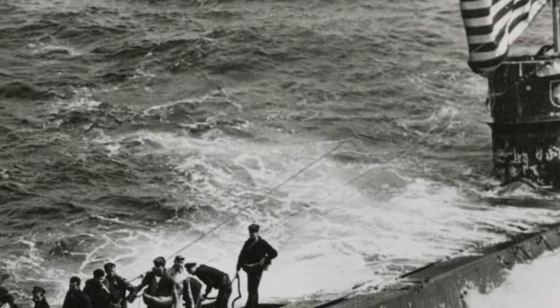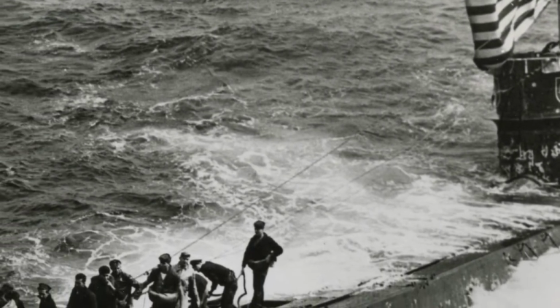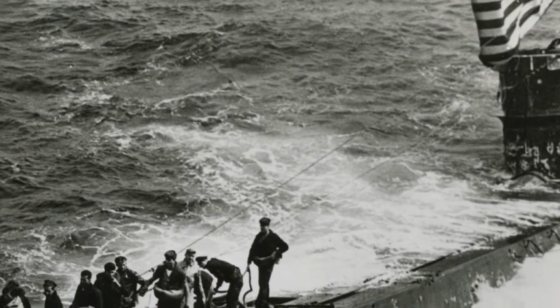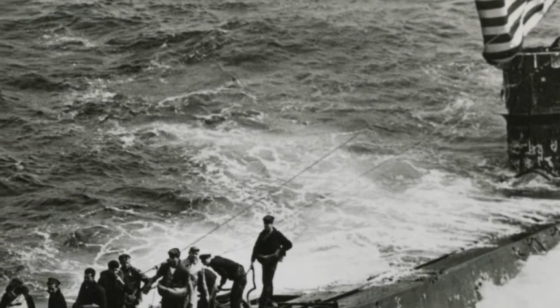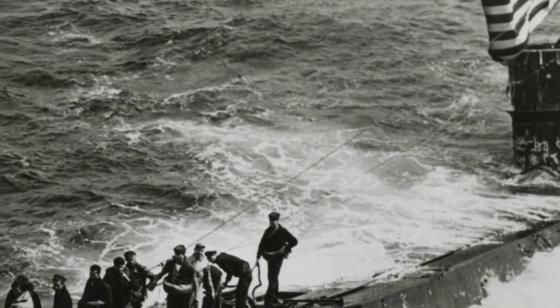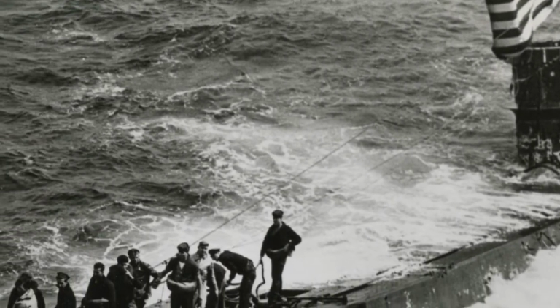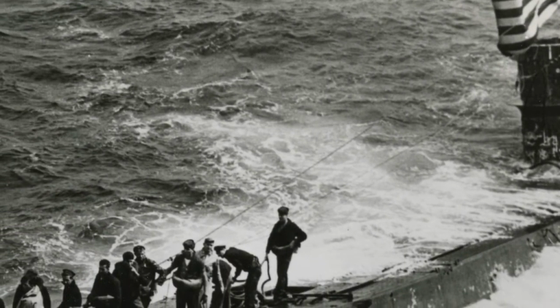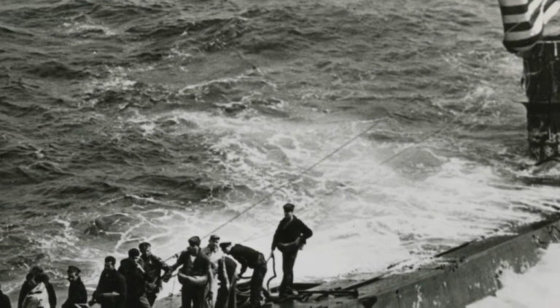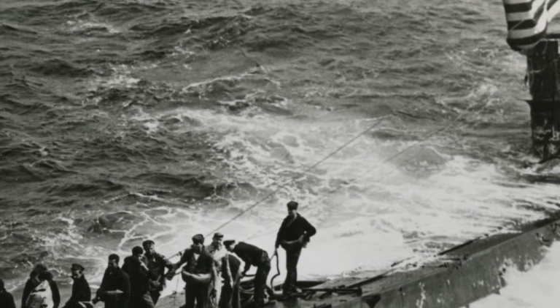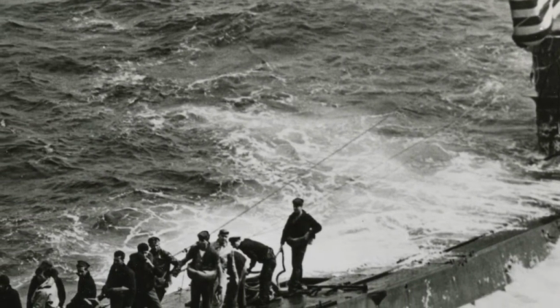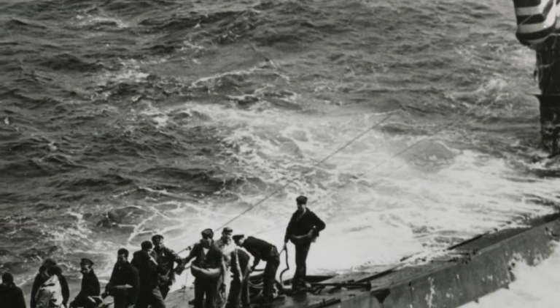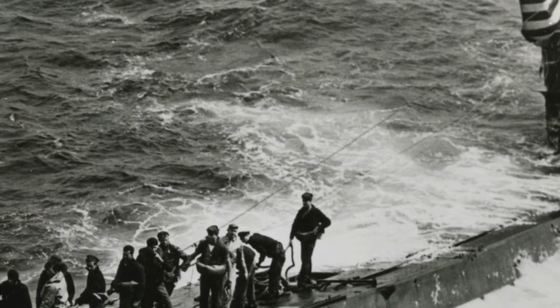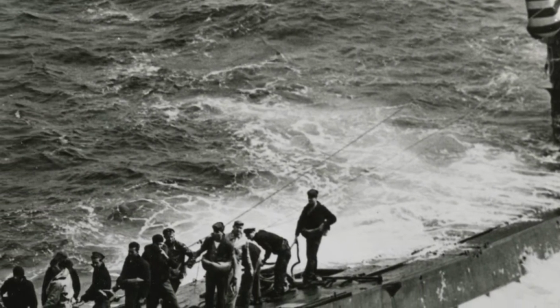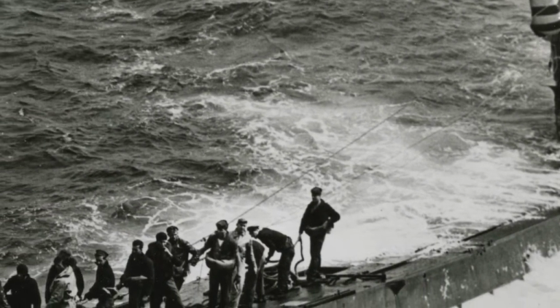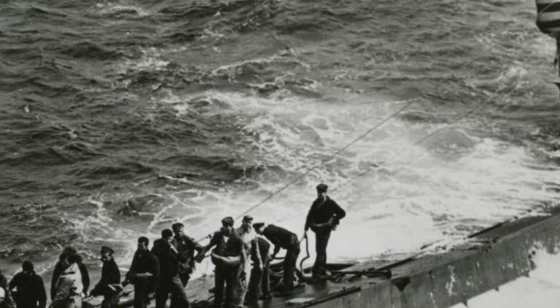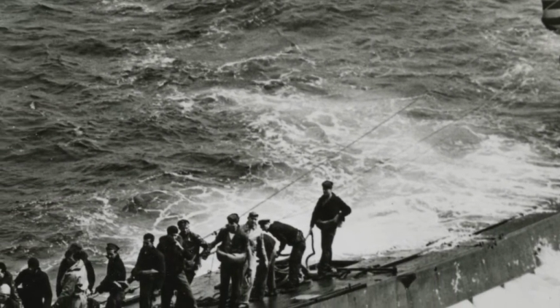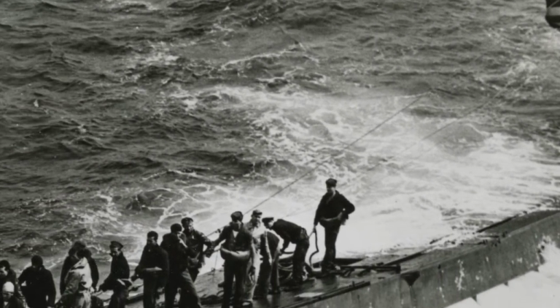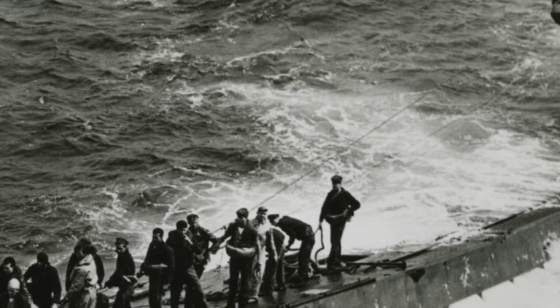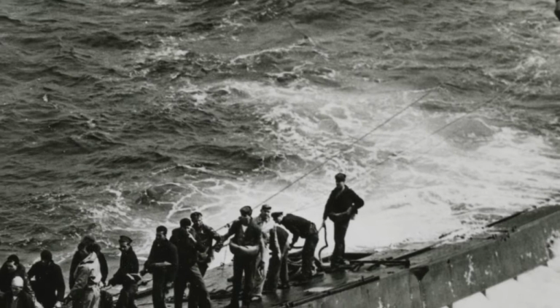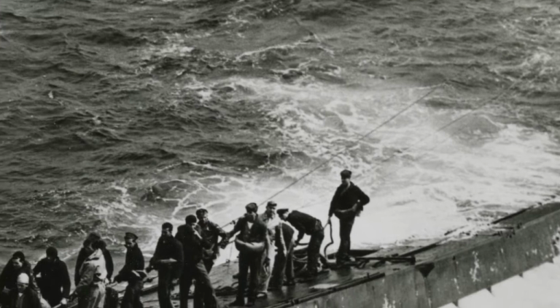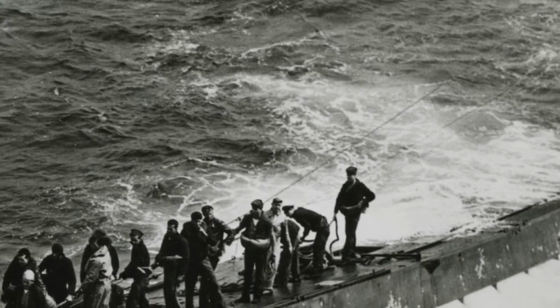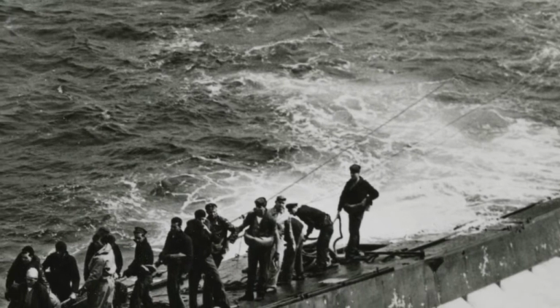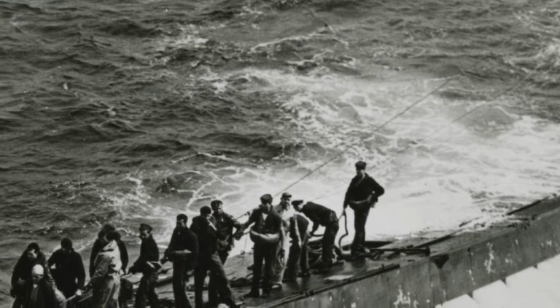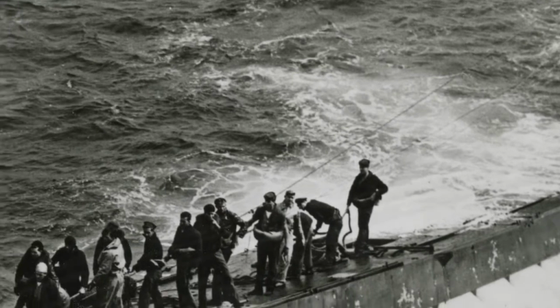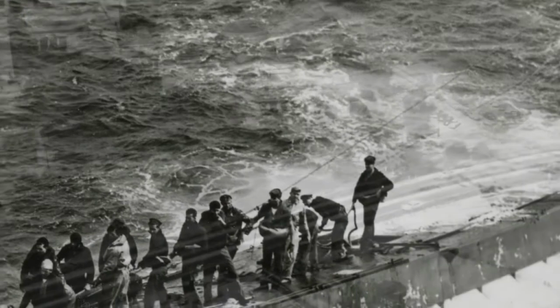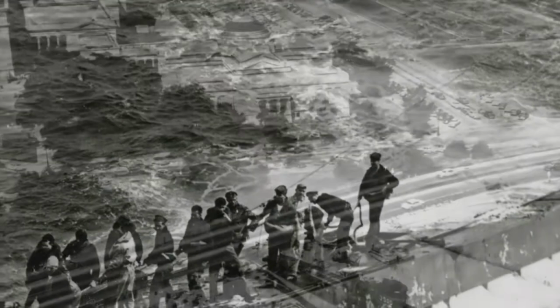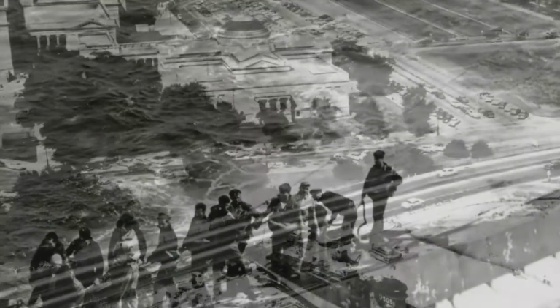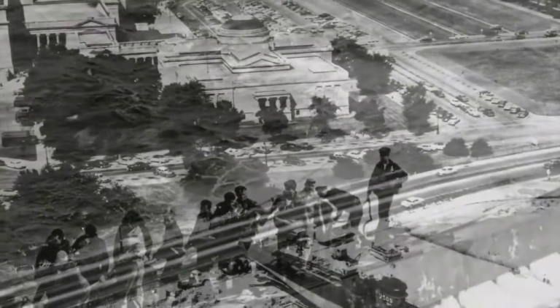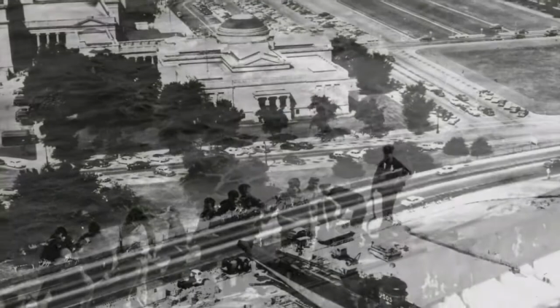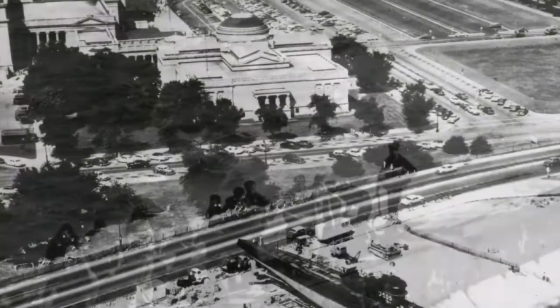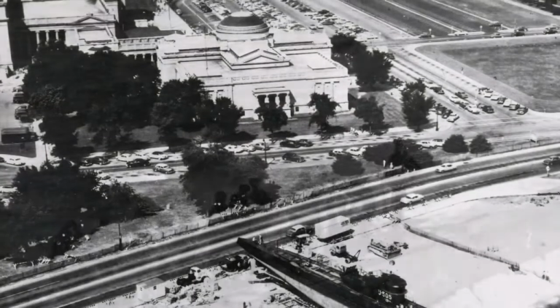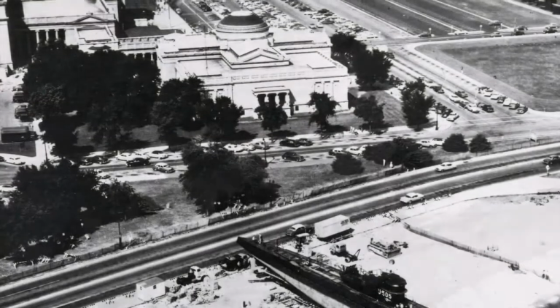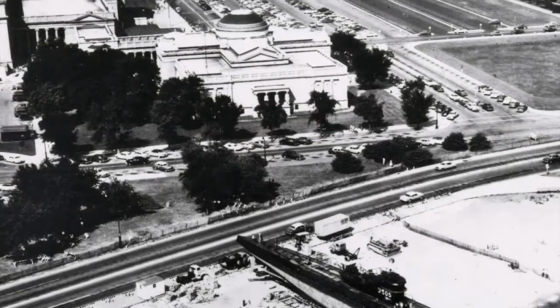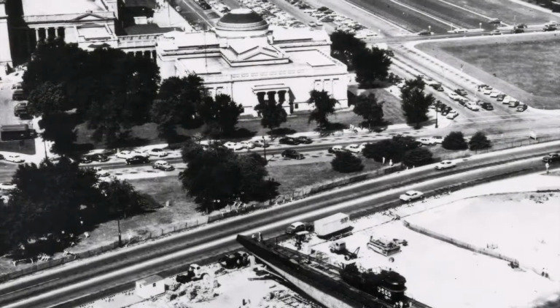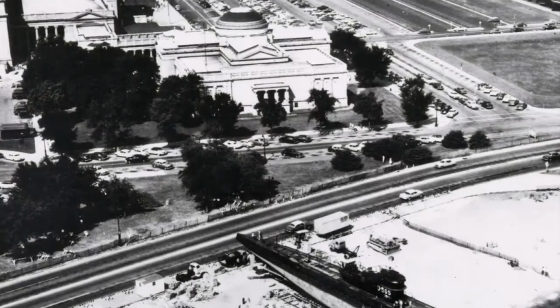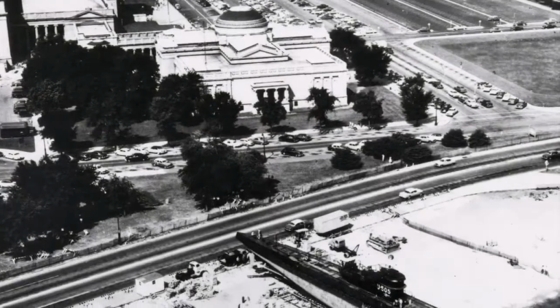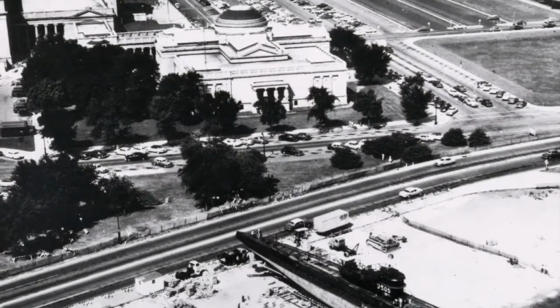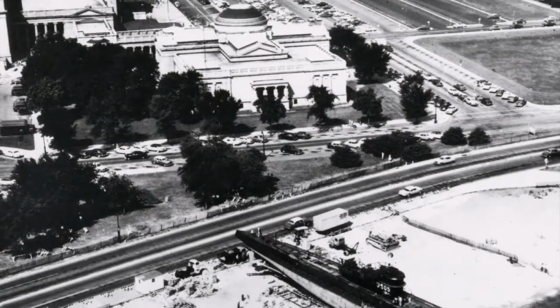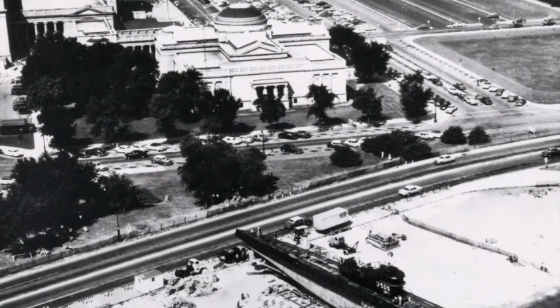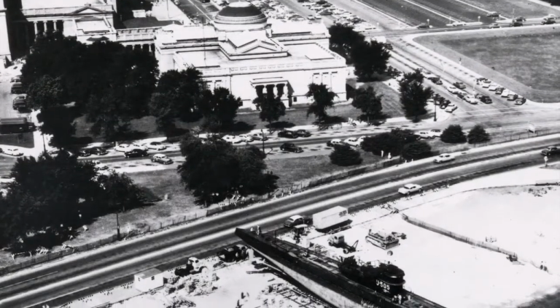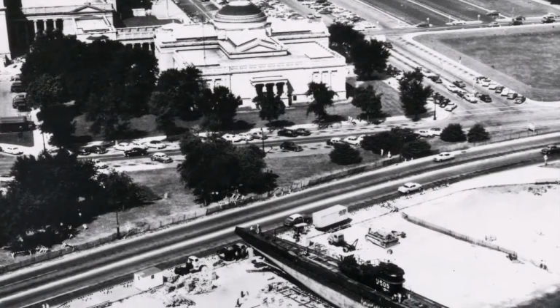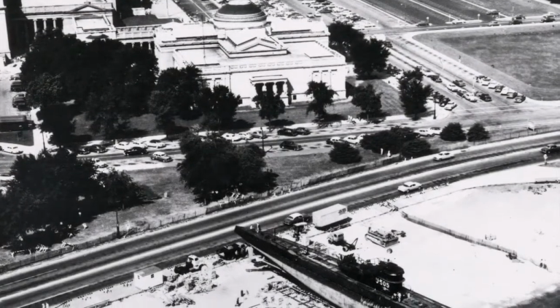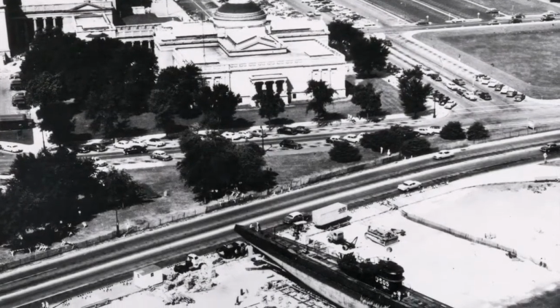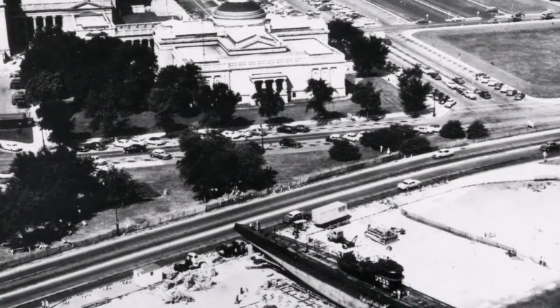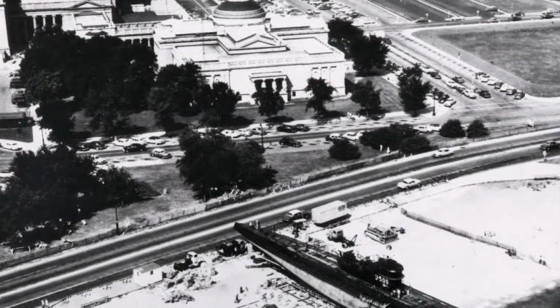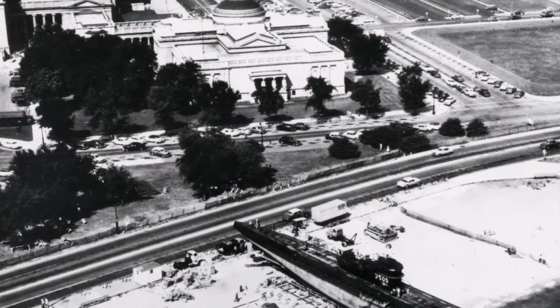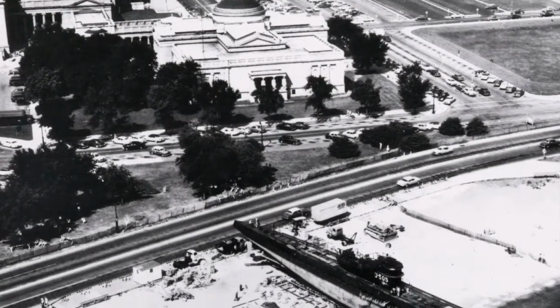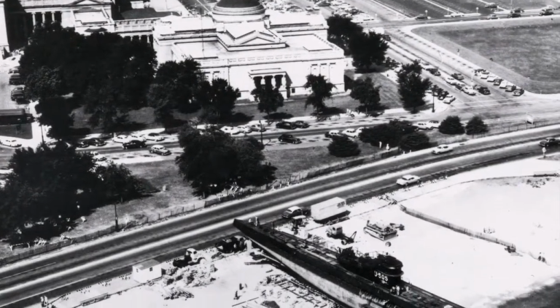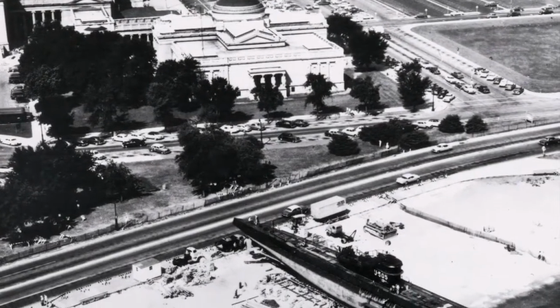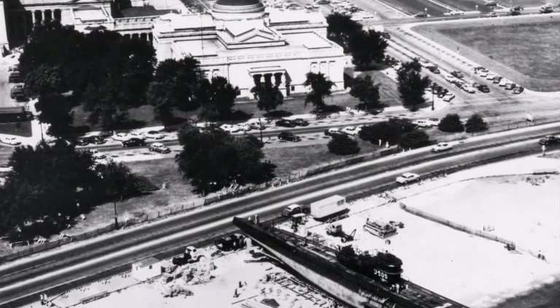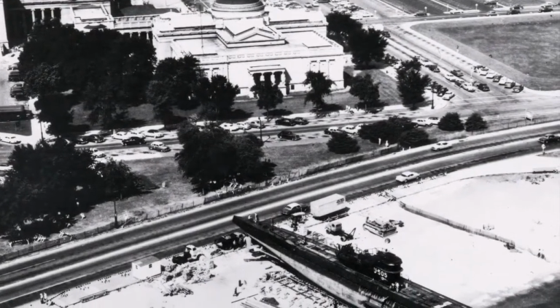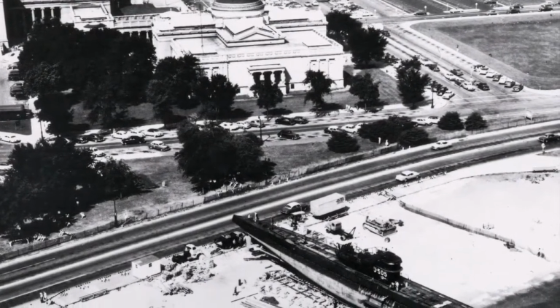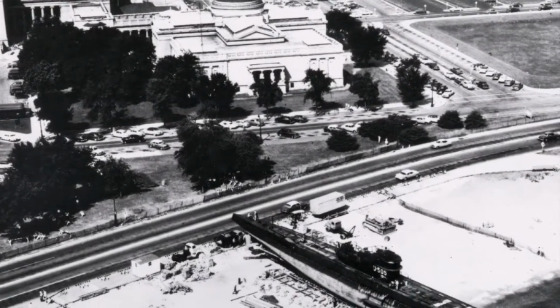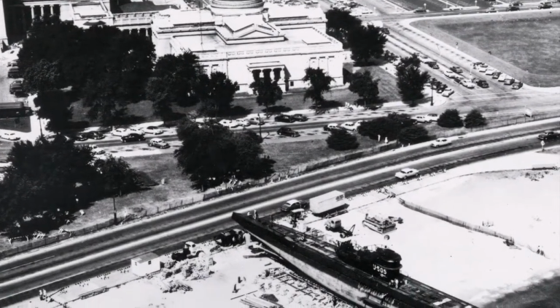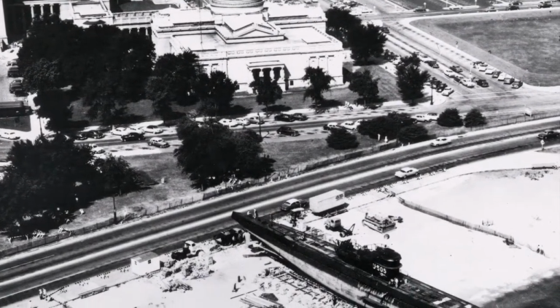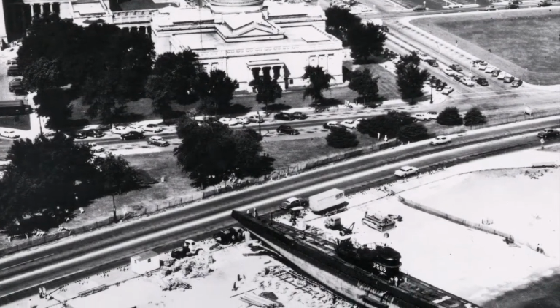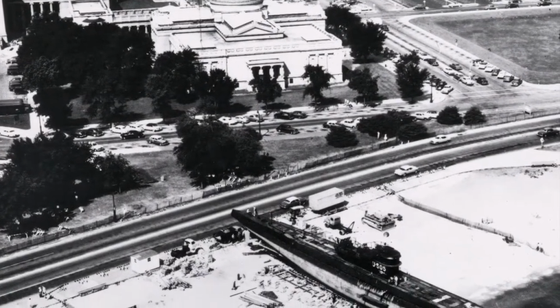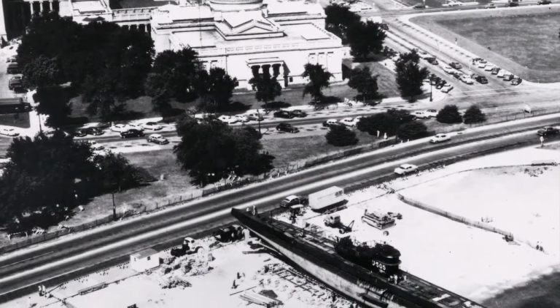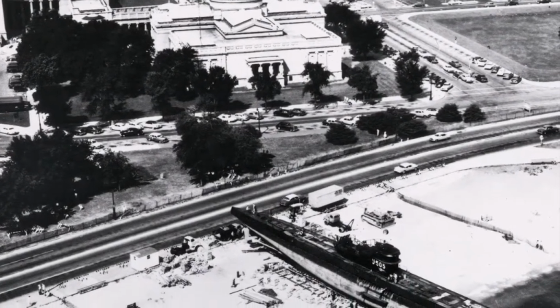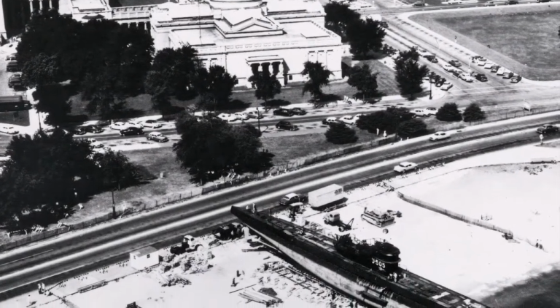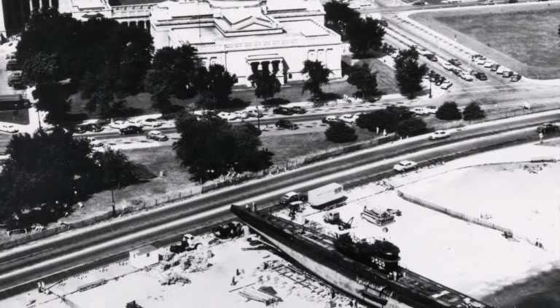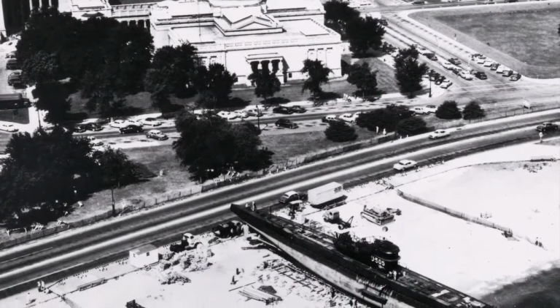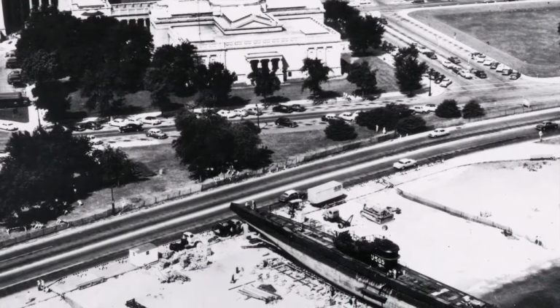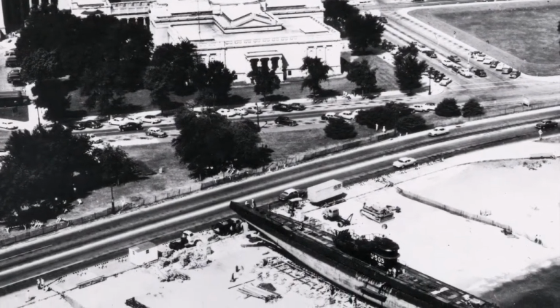Discover the amazing story about a World War II German sub and its journey to Chicago on the next Museum Access.